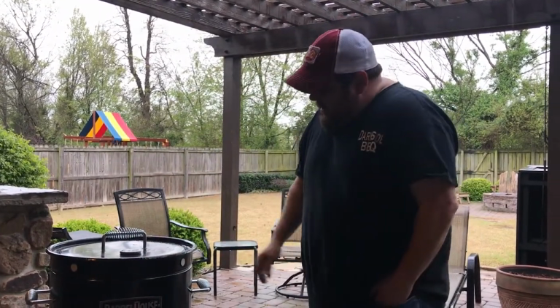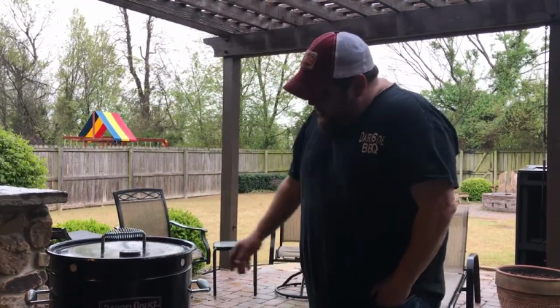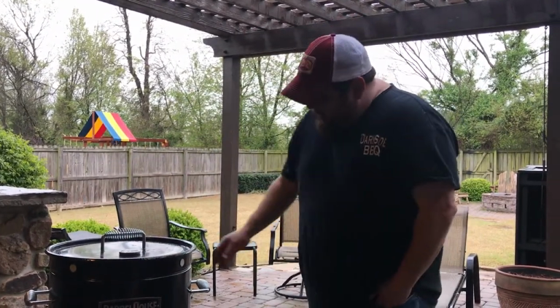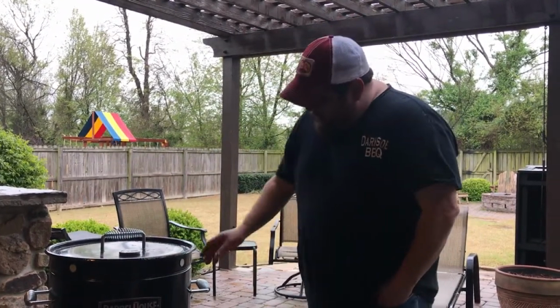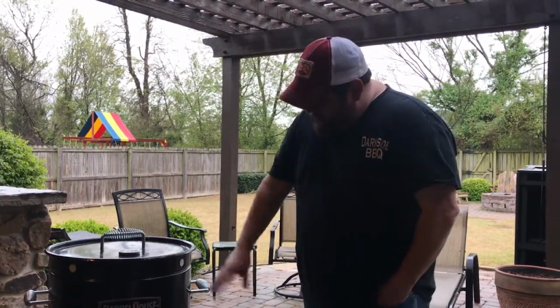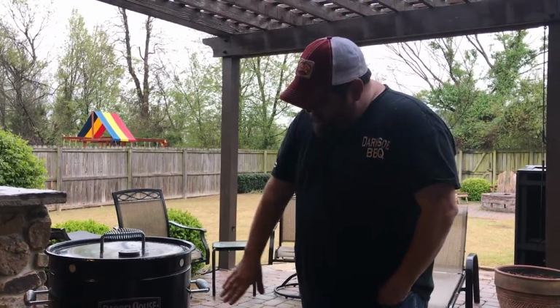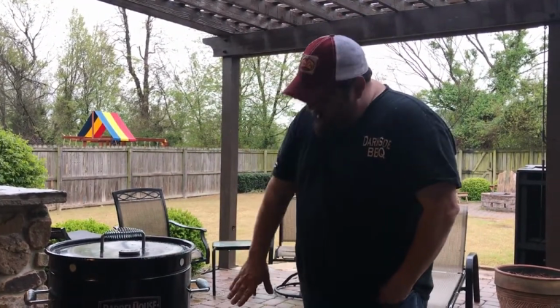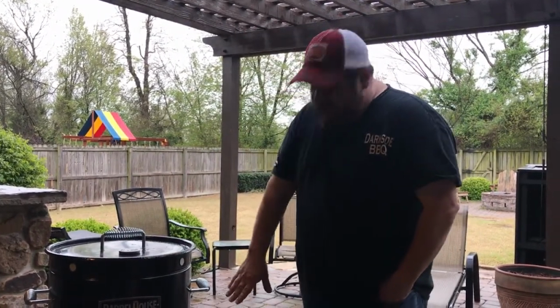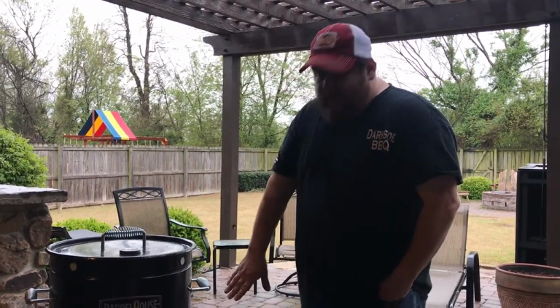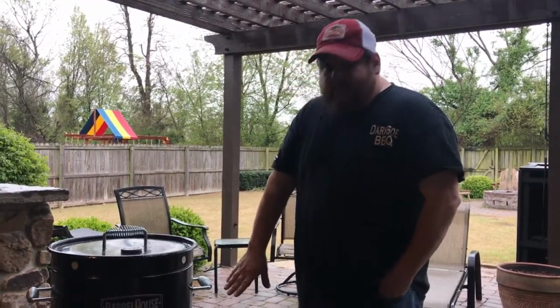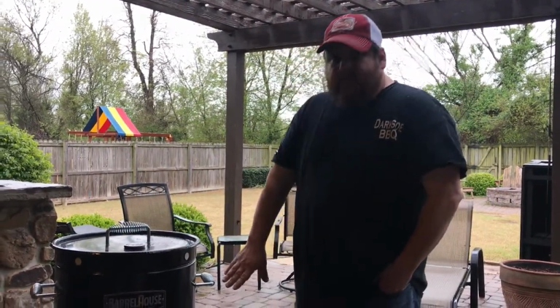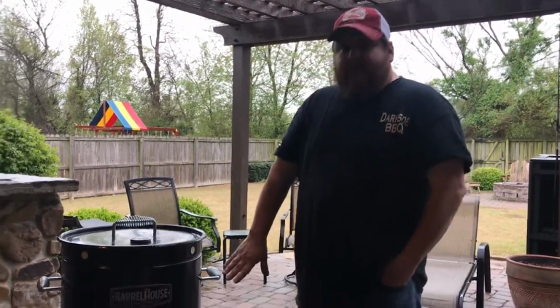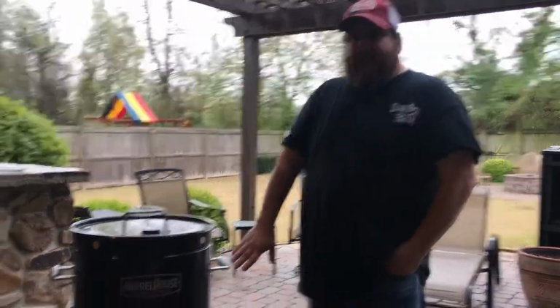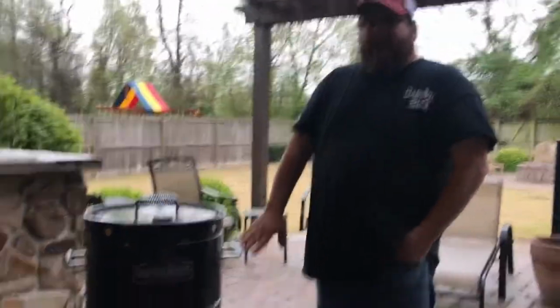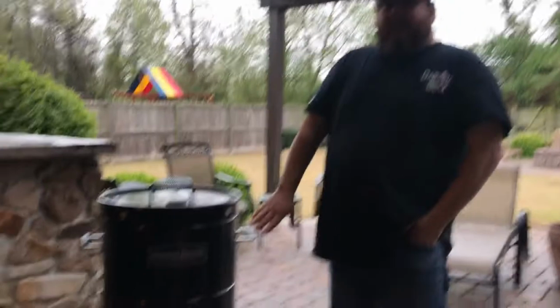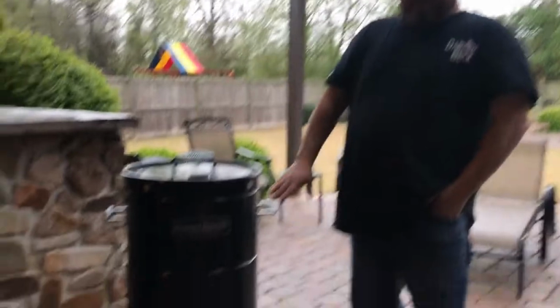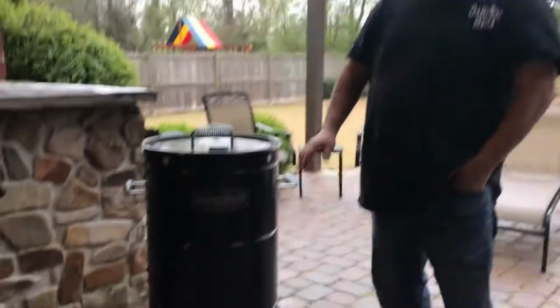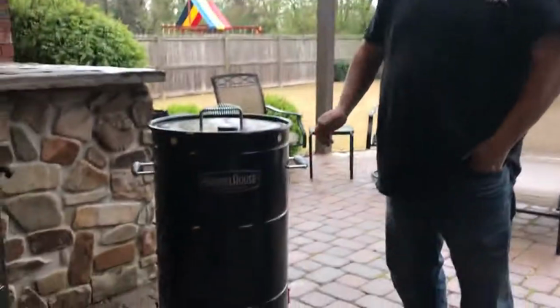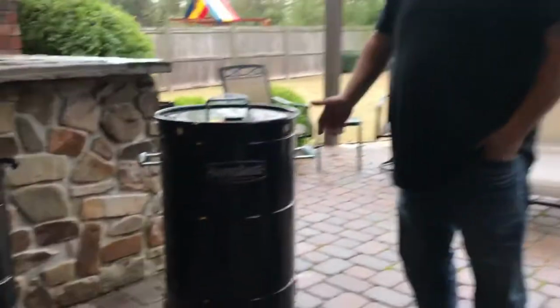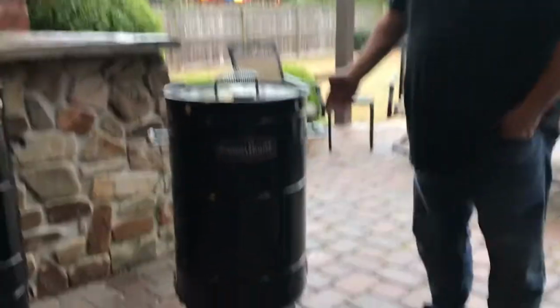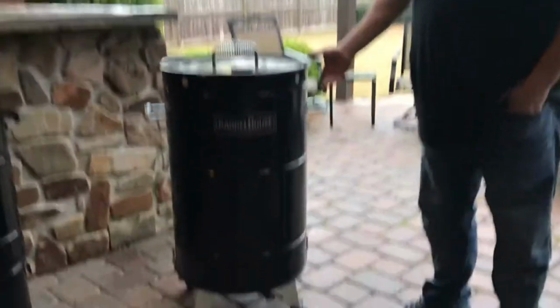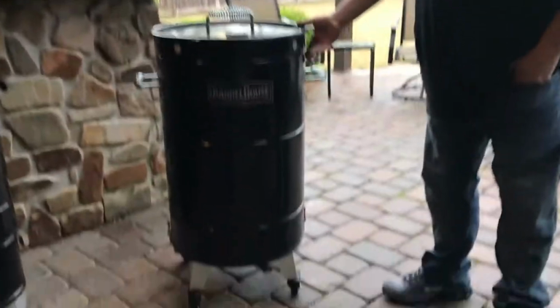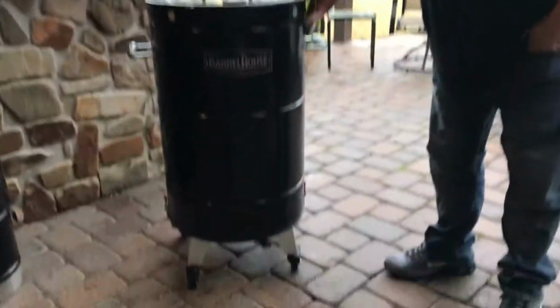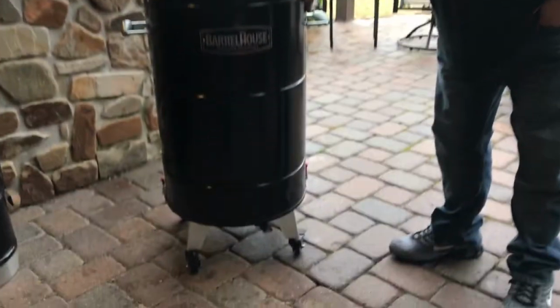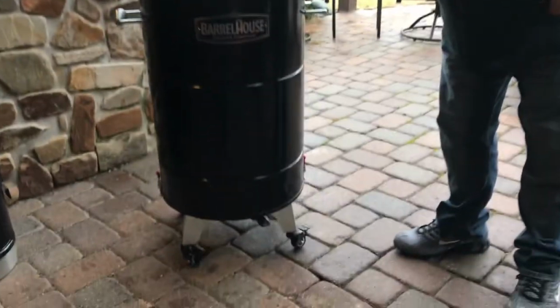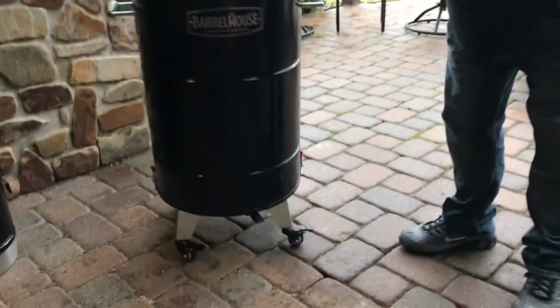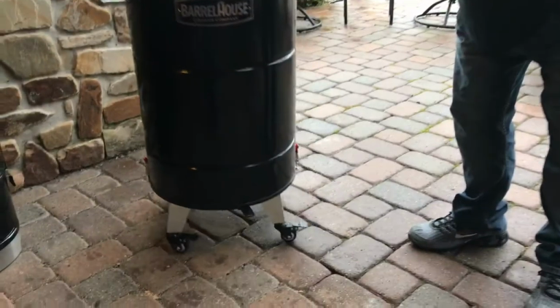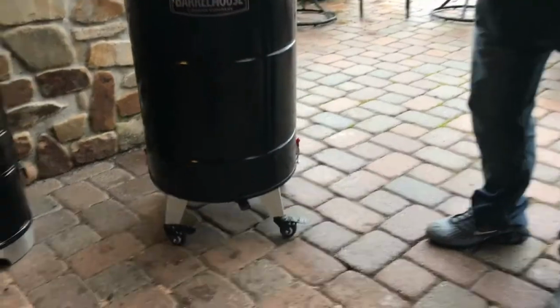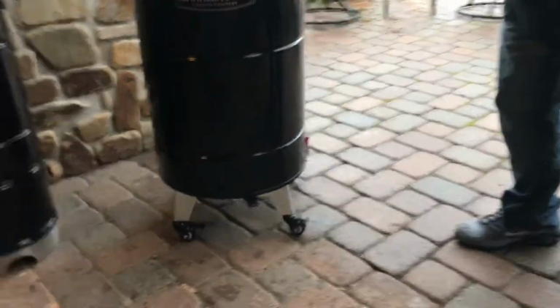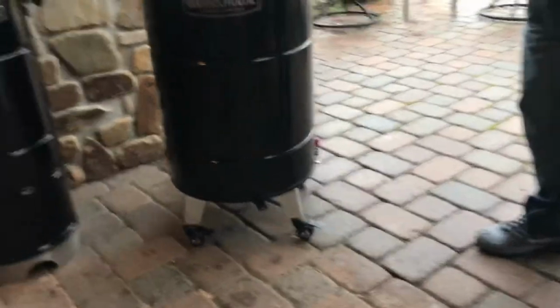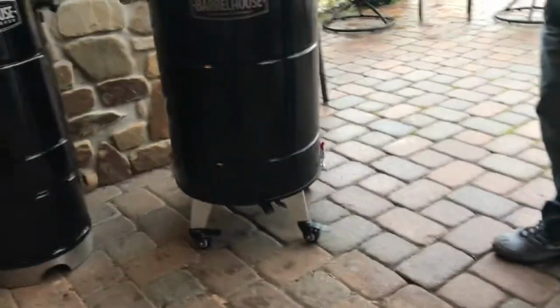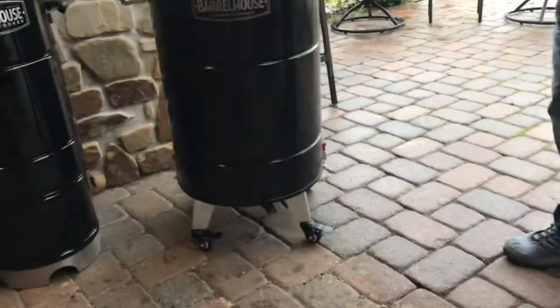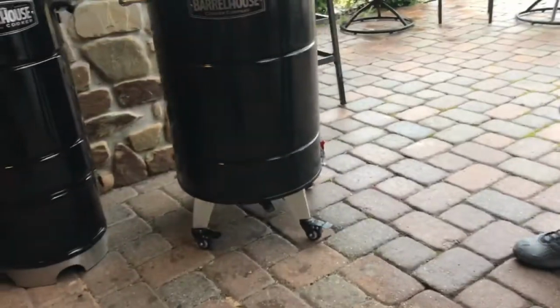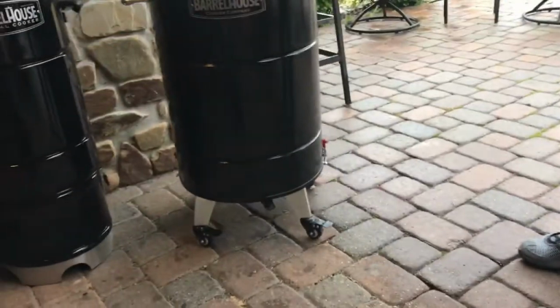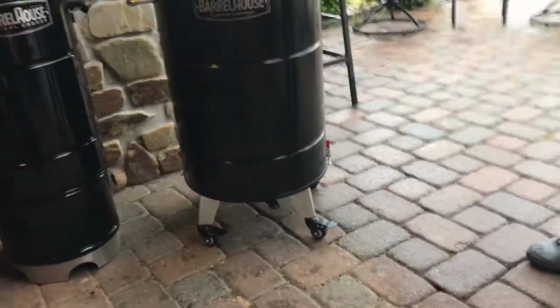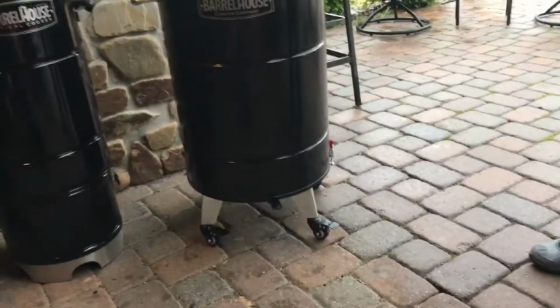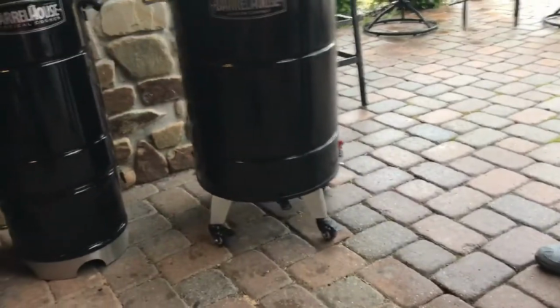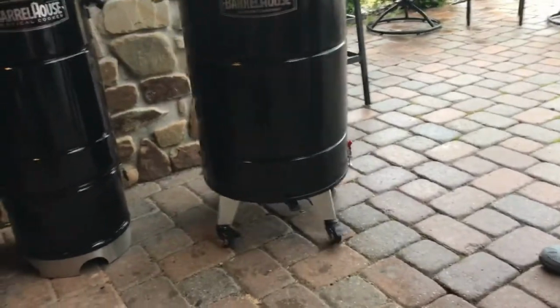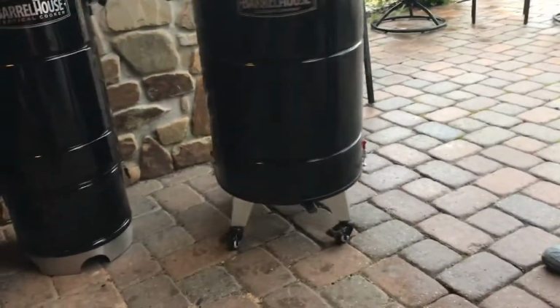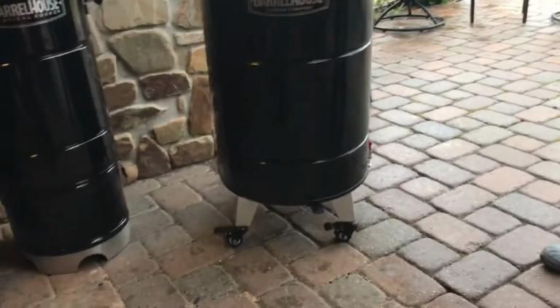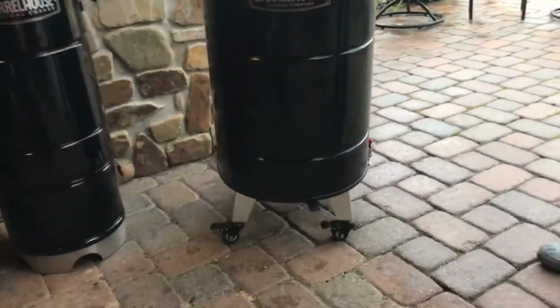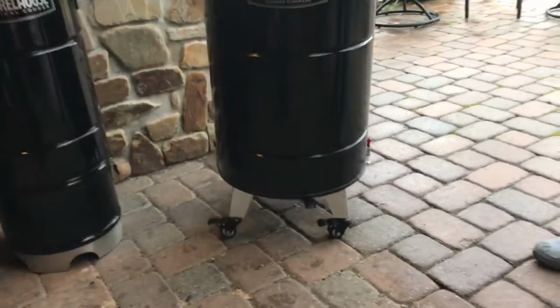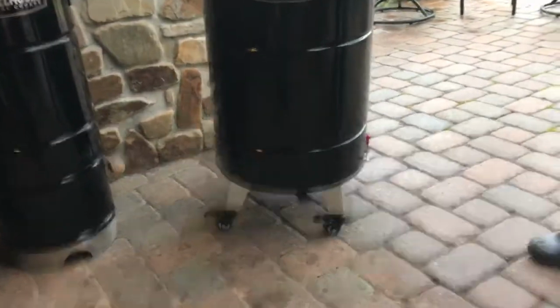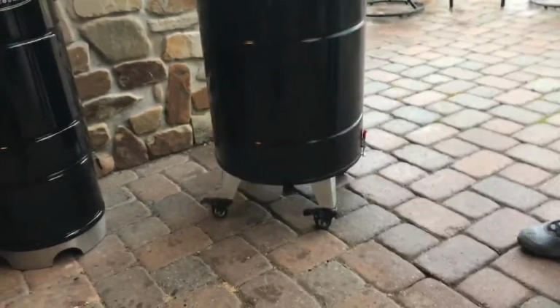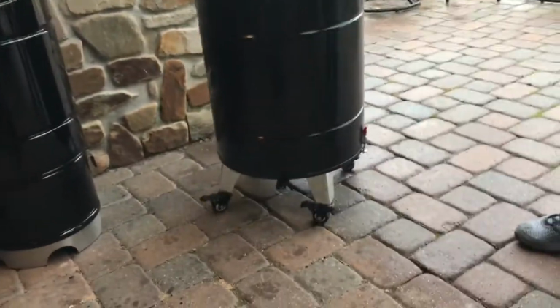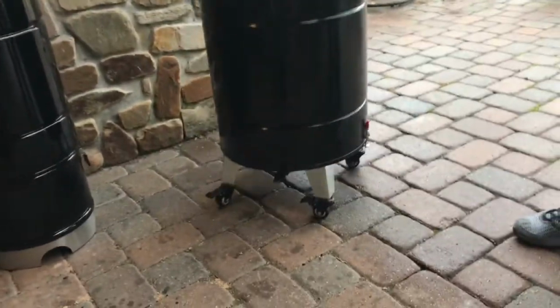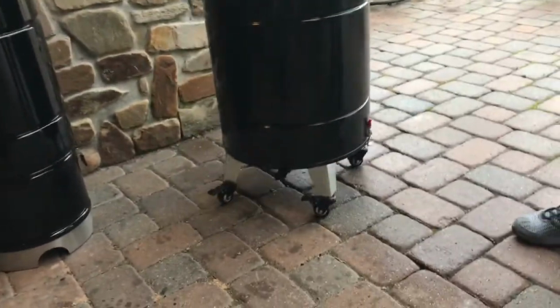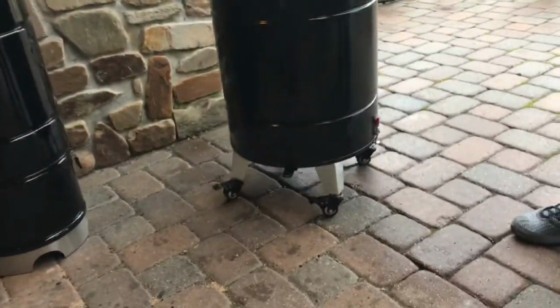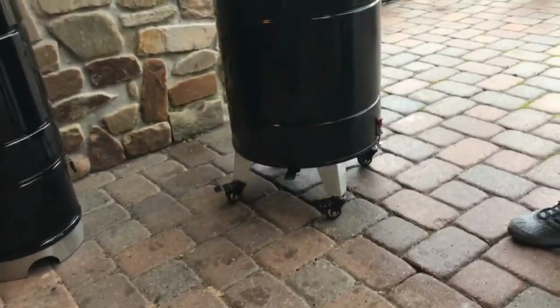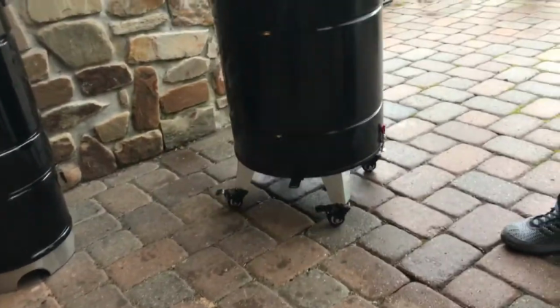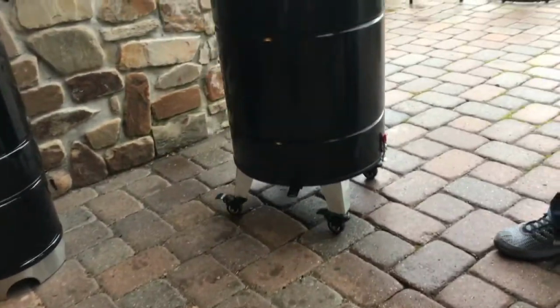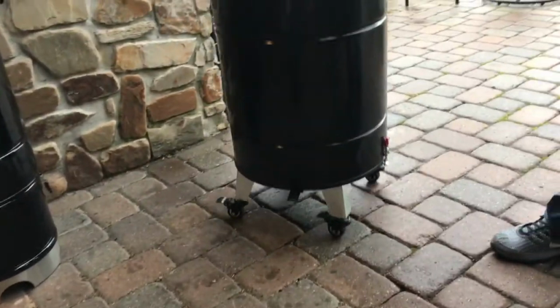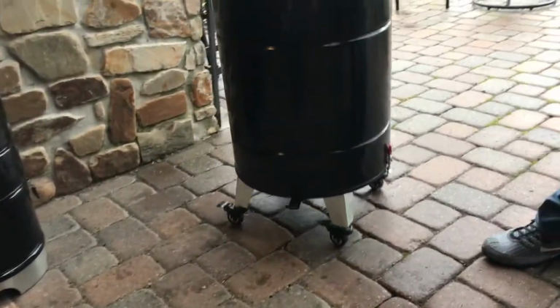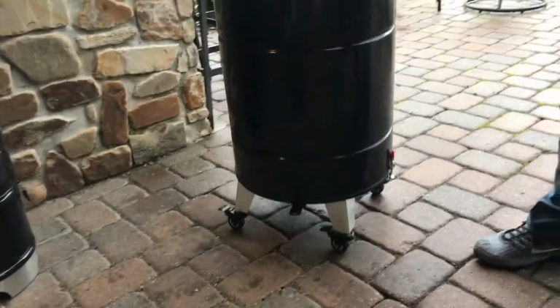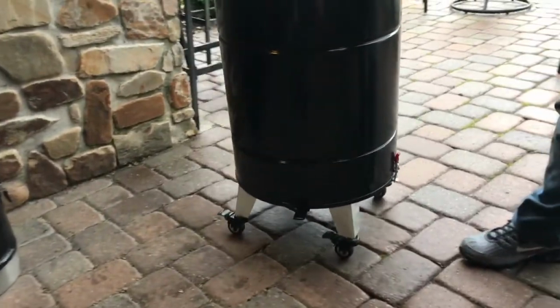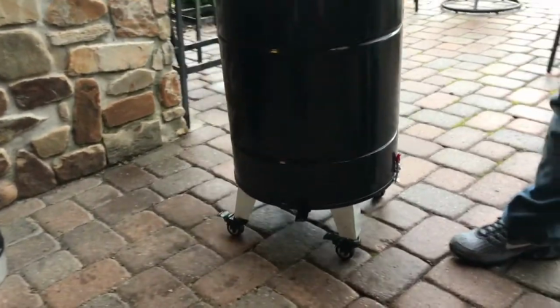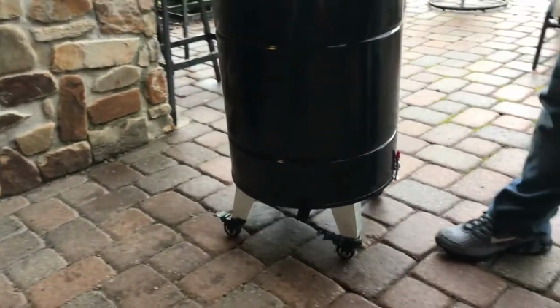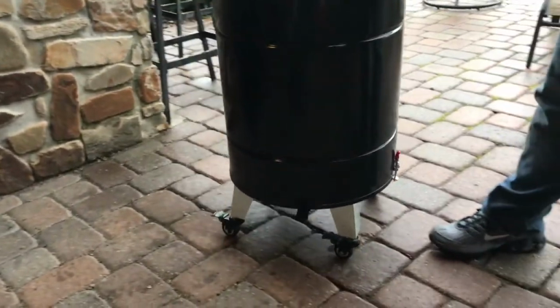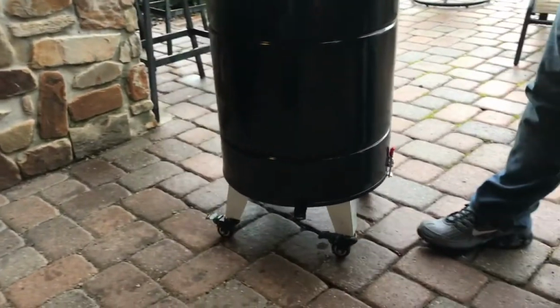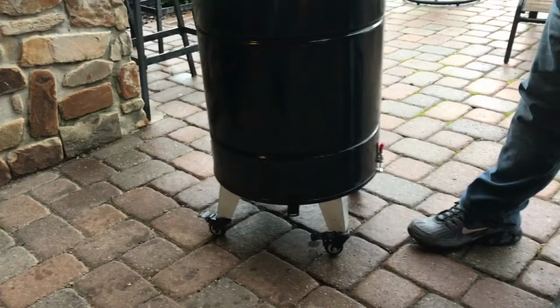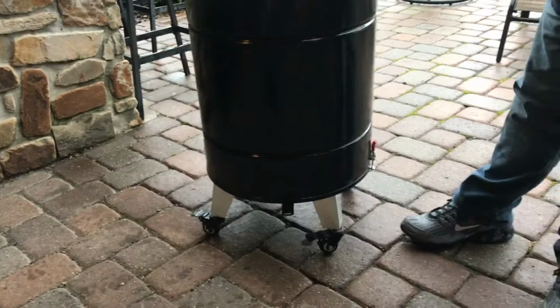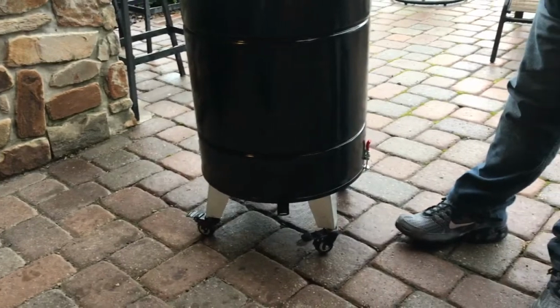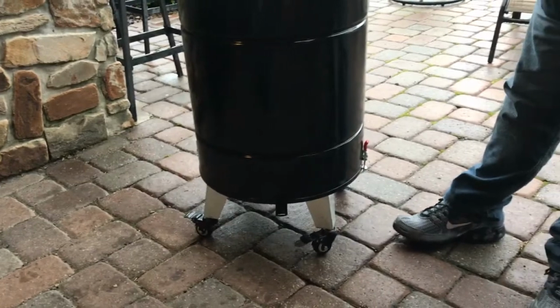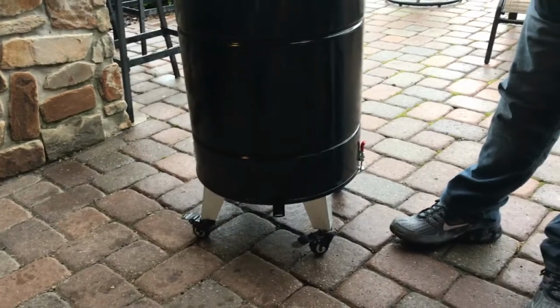We've also added casters and wheels on it, so getting it around the patio is nice and easy.